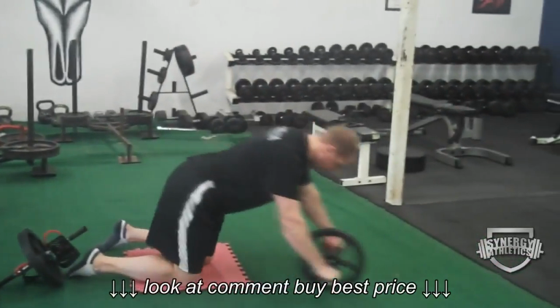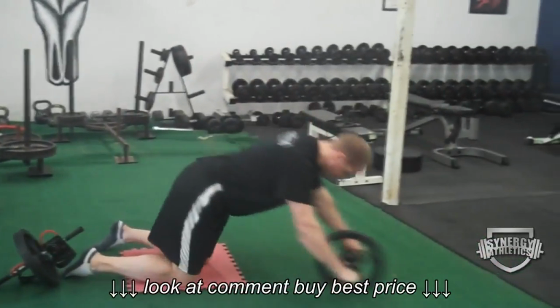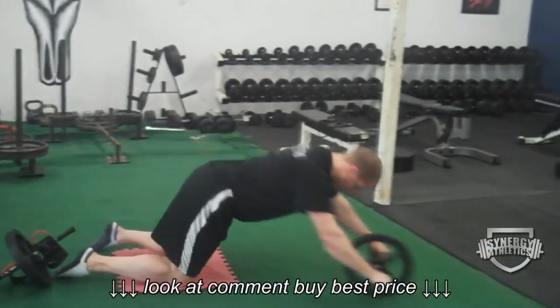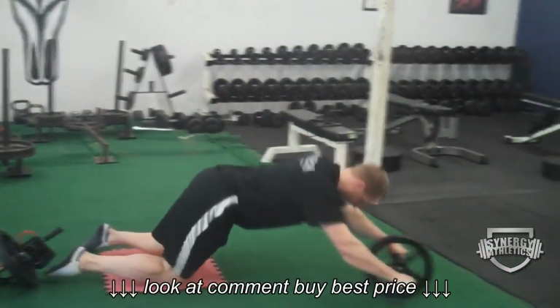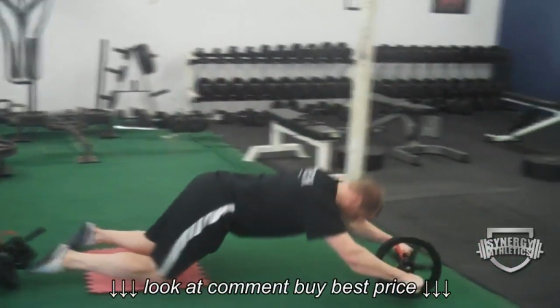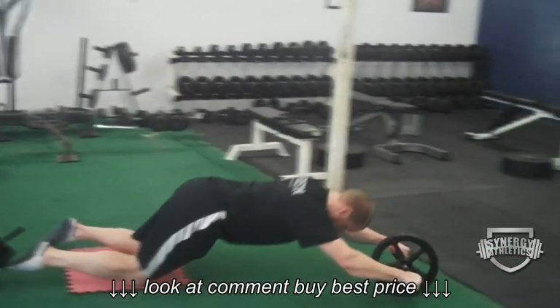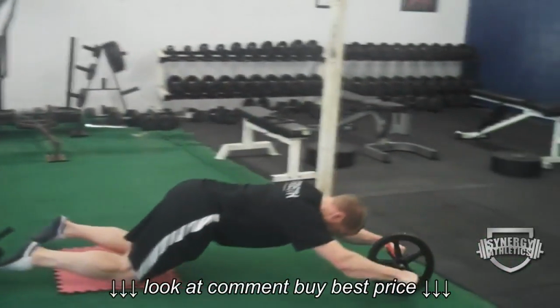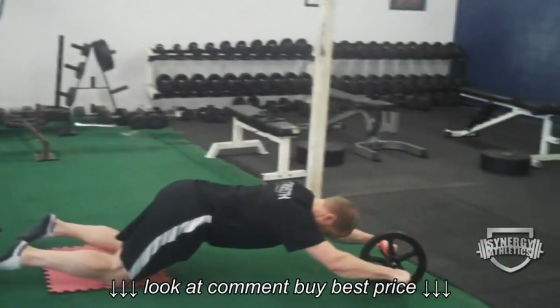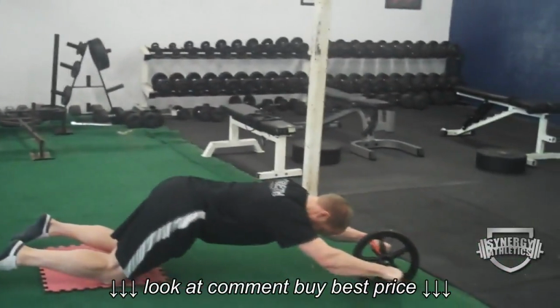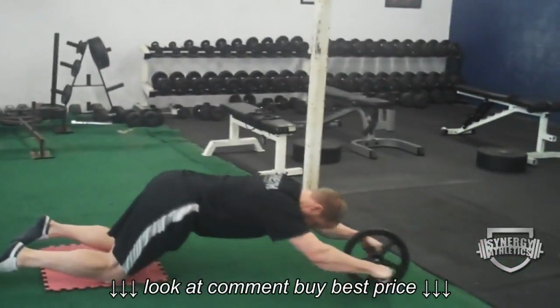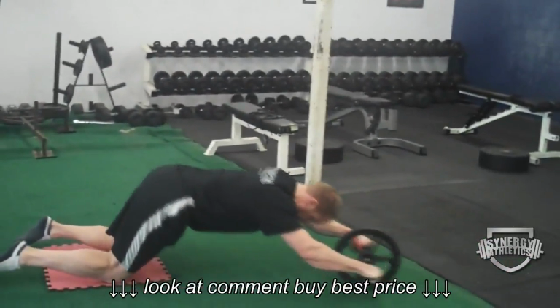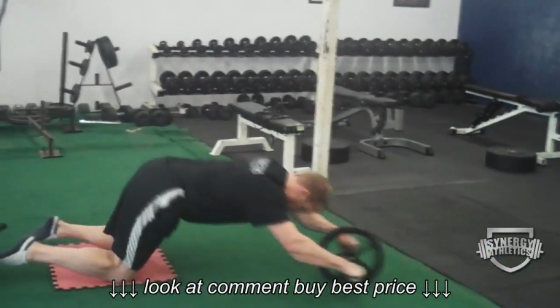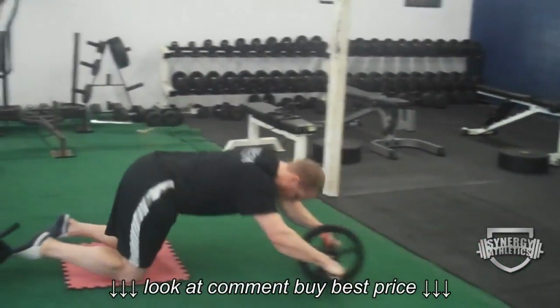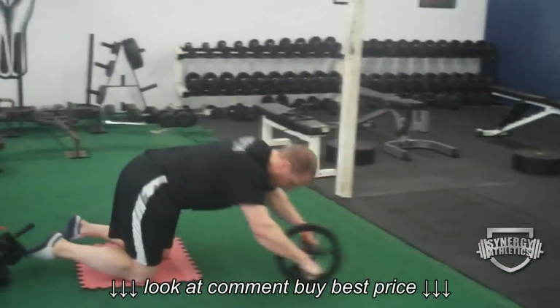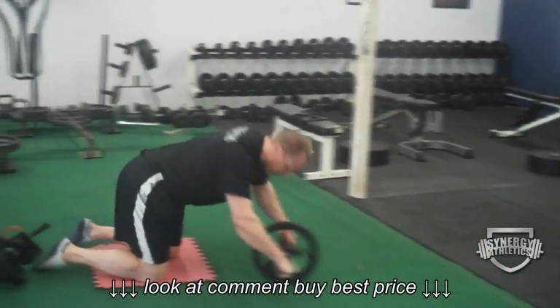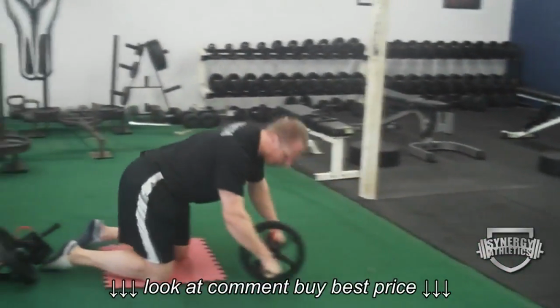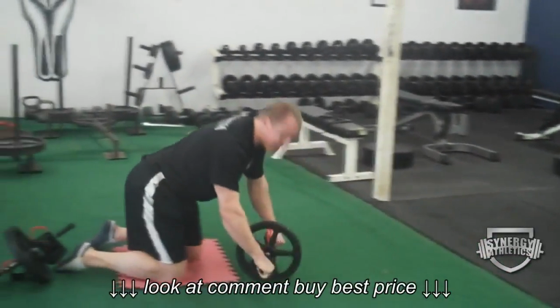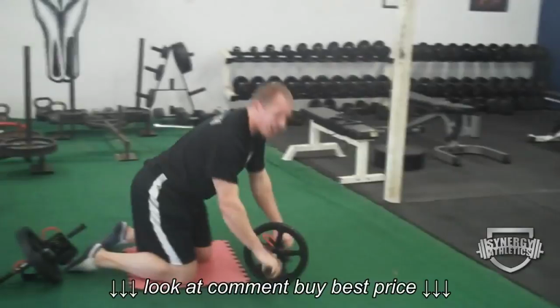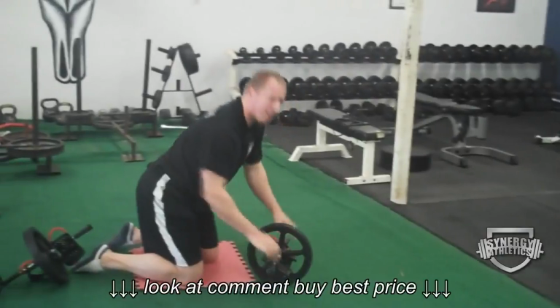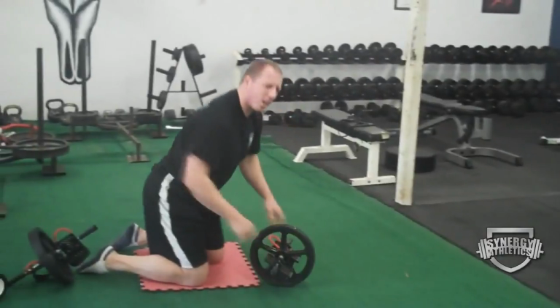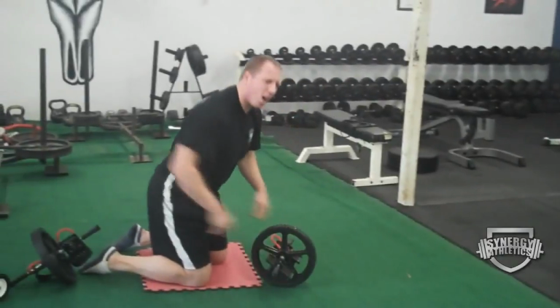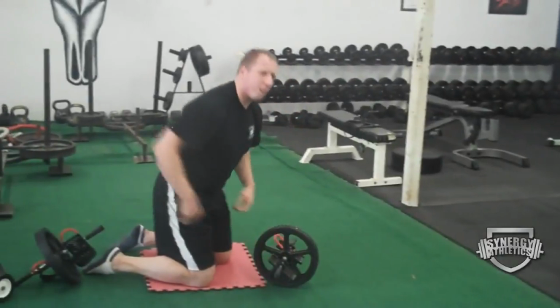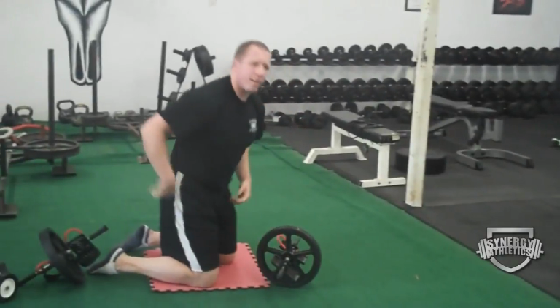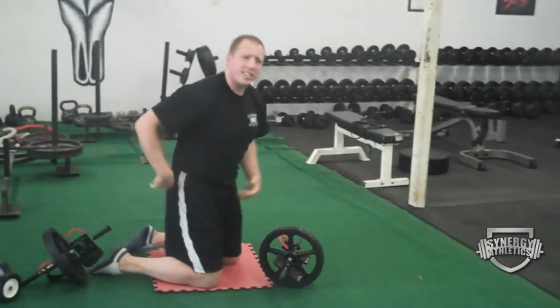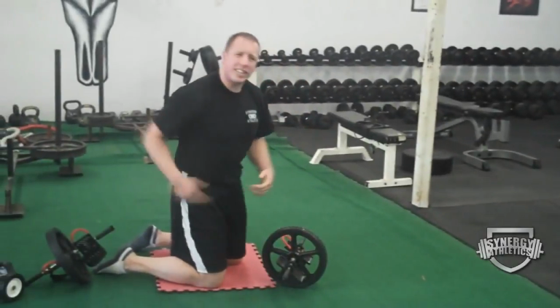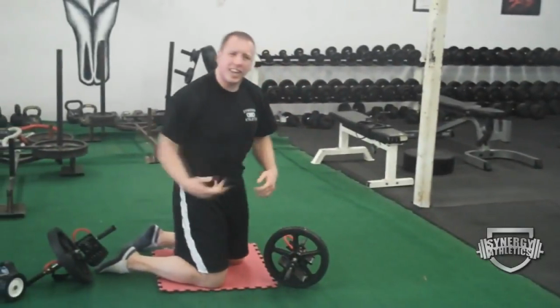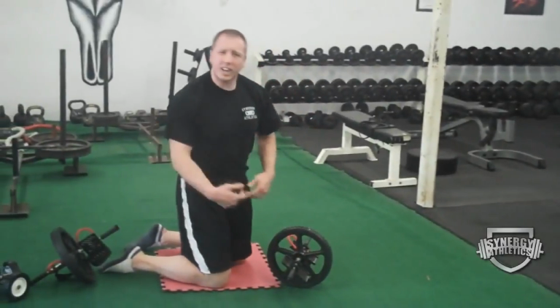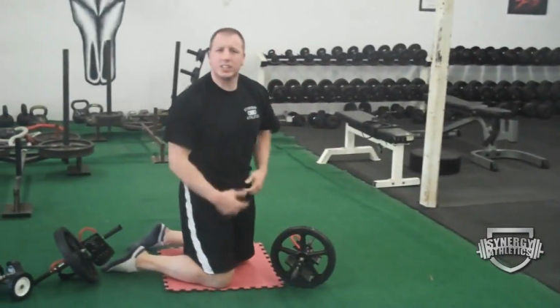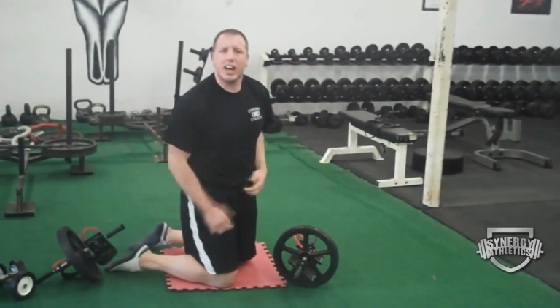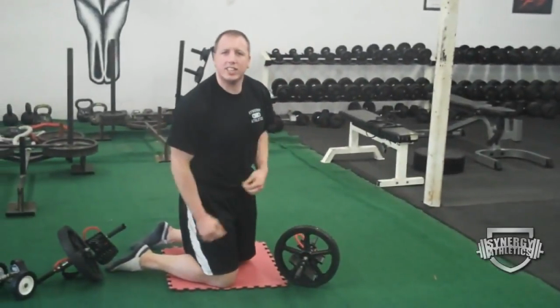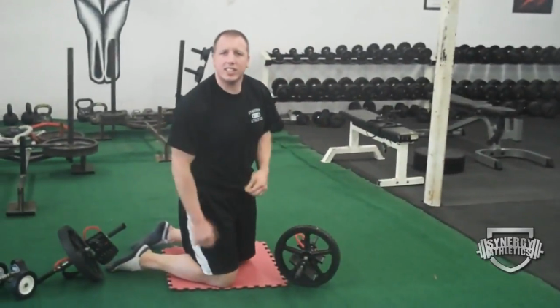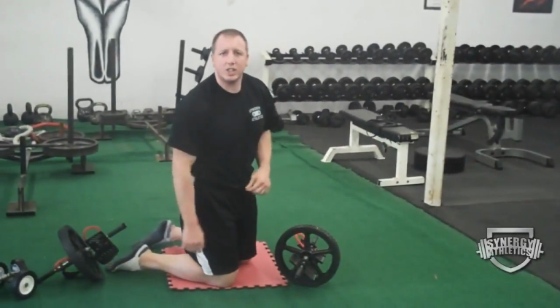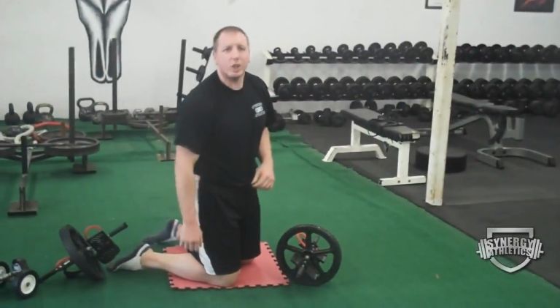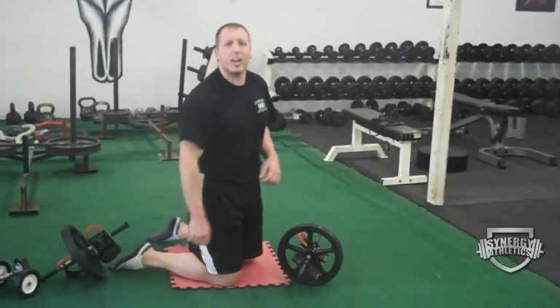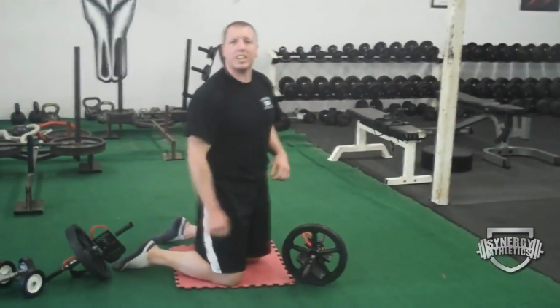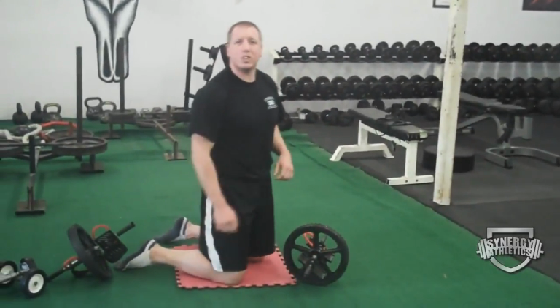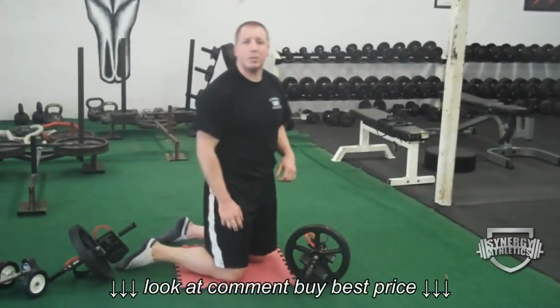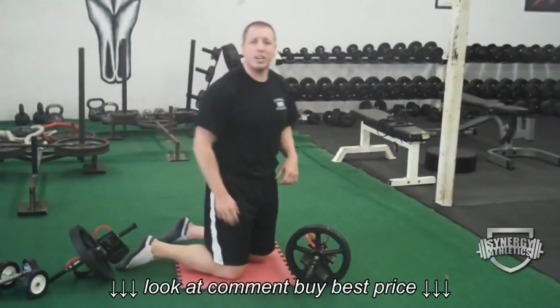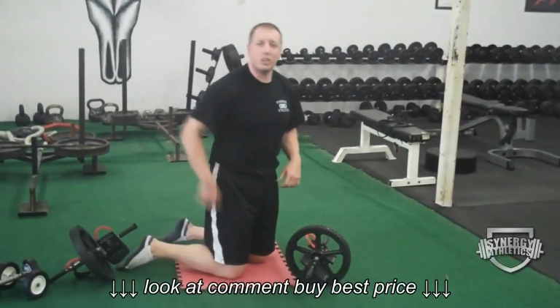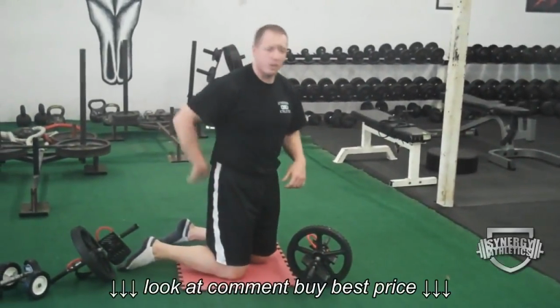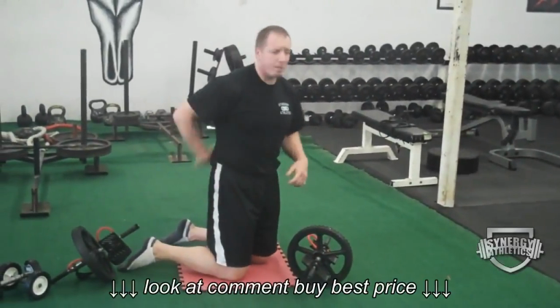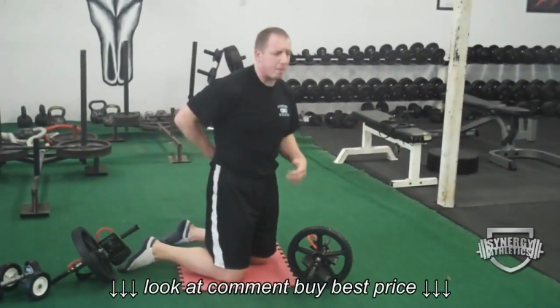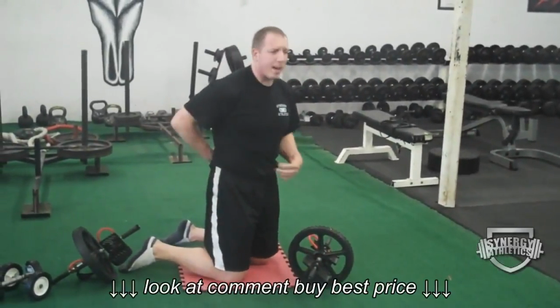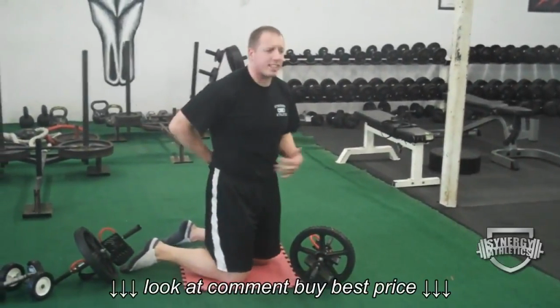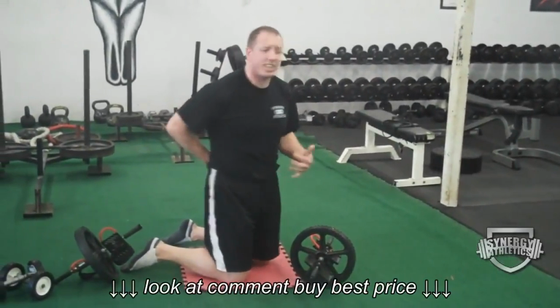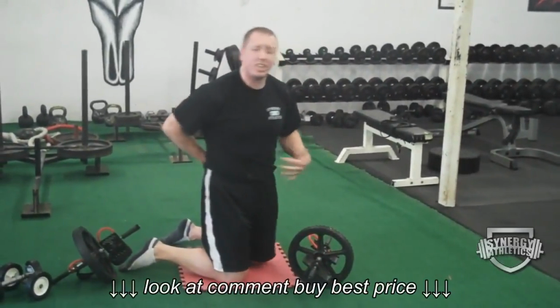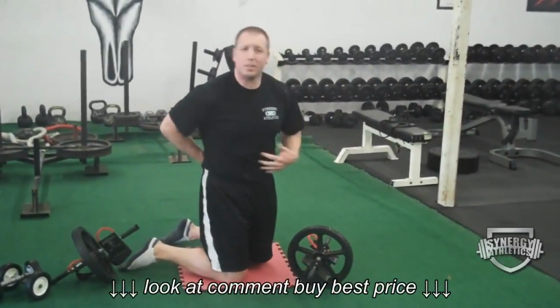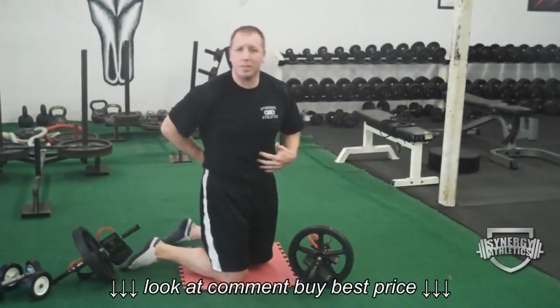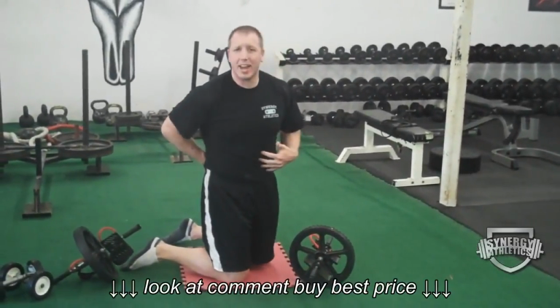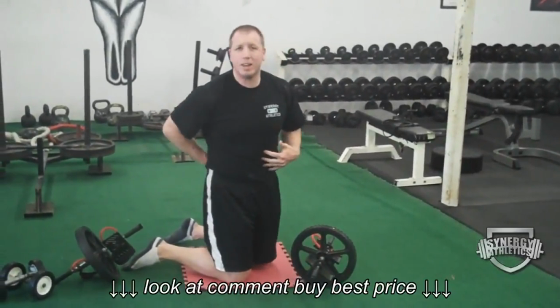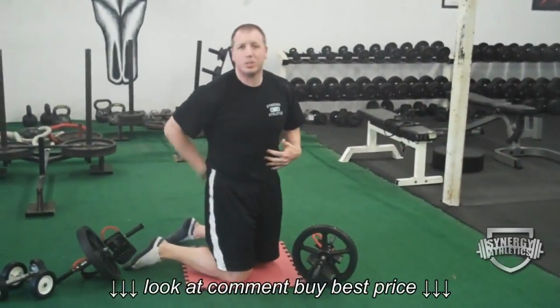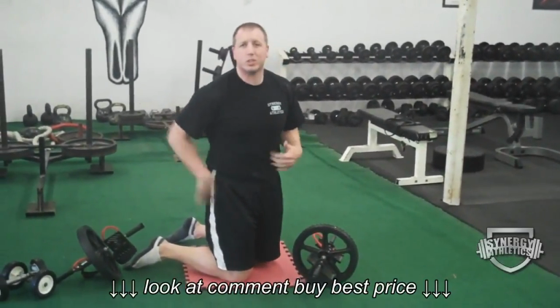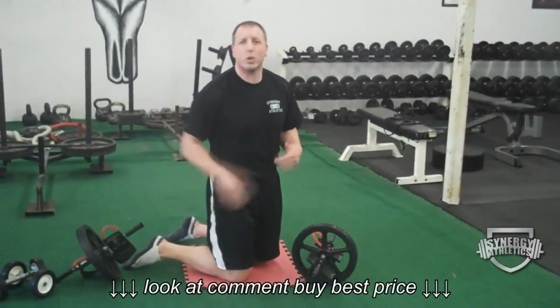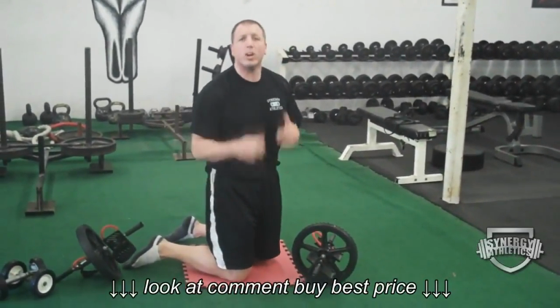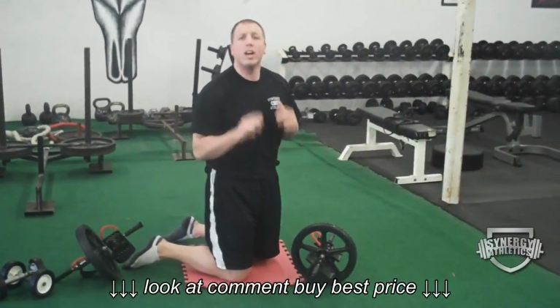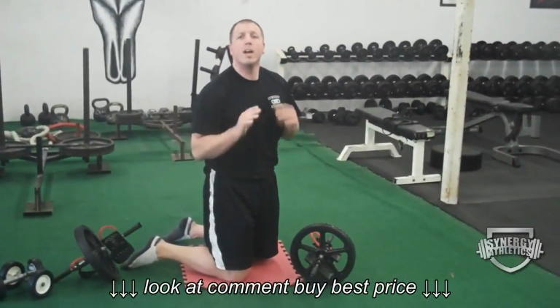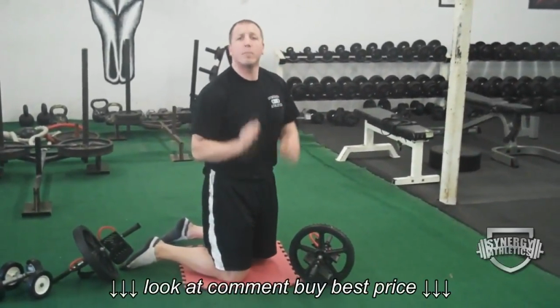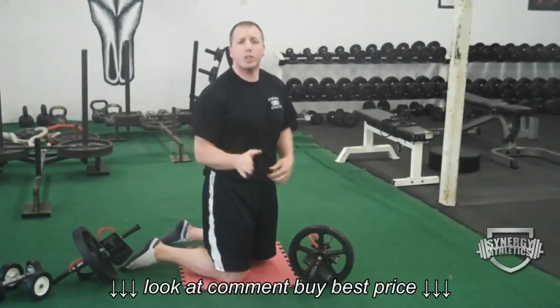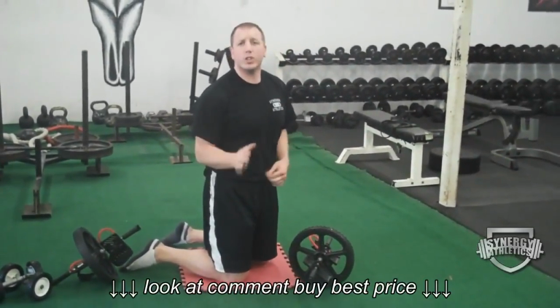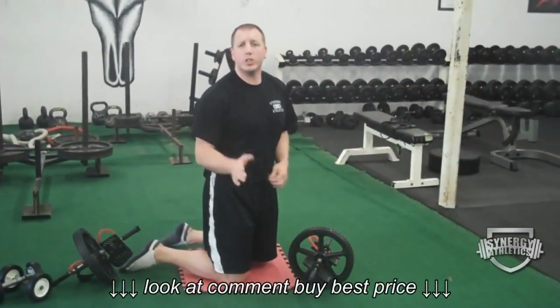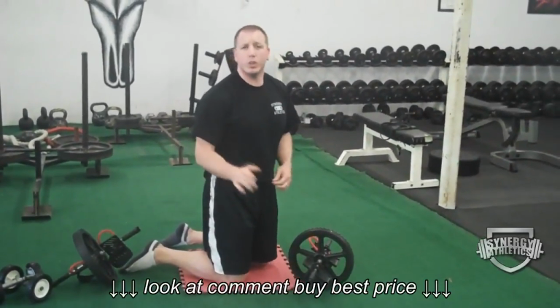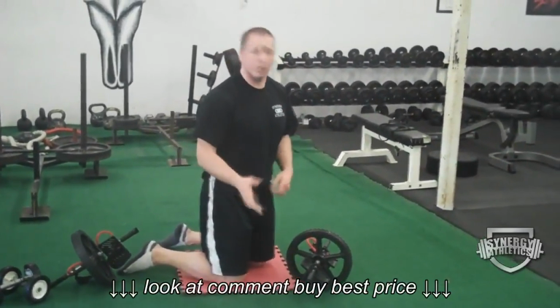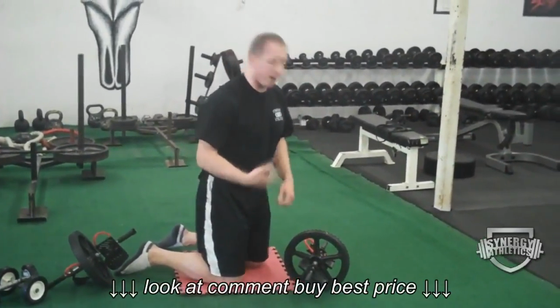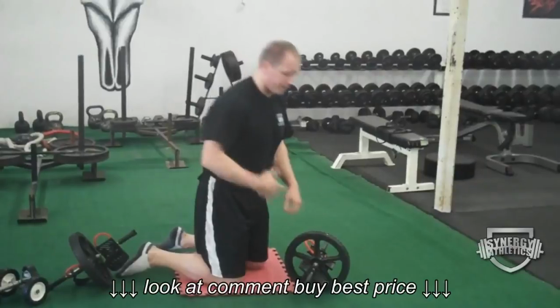If you come home the next day saying your back is killing you and your abs are sore from this exercise I told you about on YouTube, make sure you're doing it right.